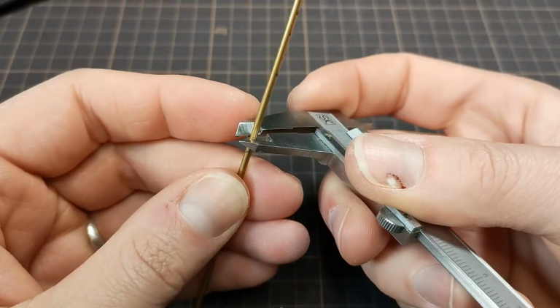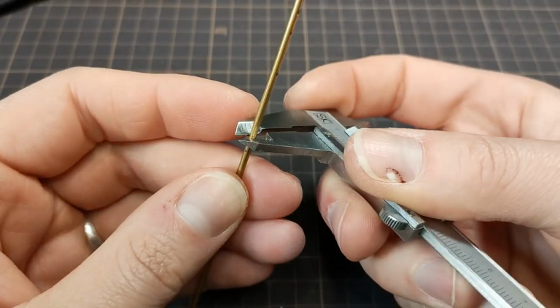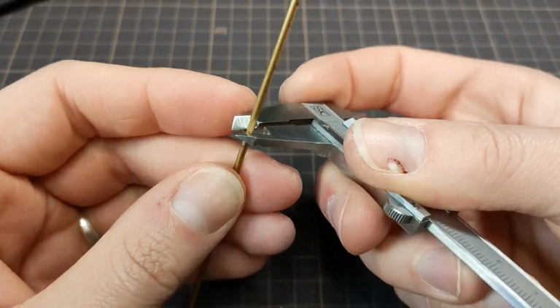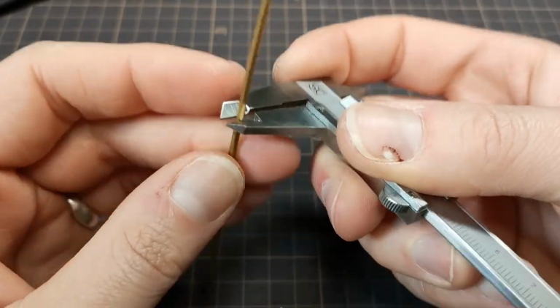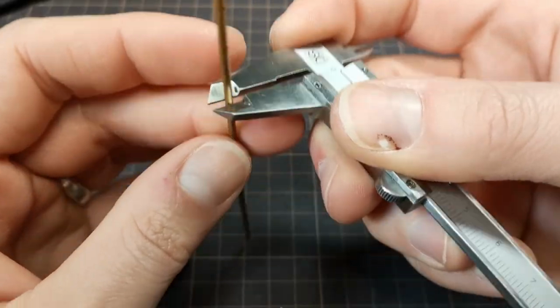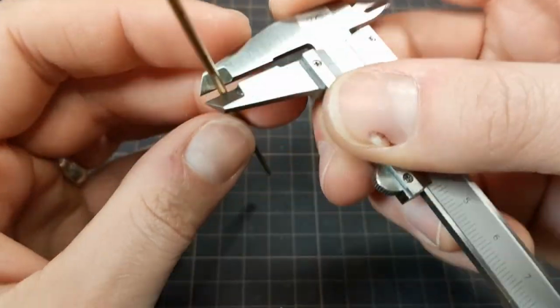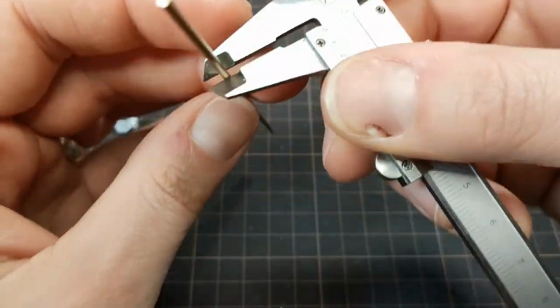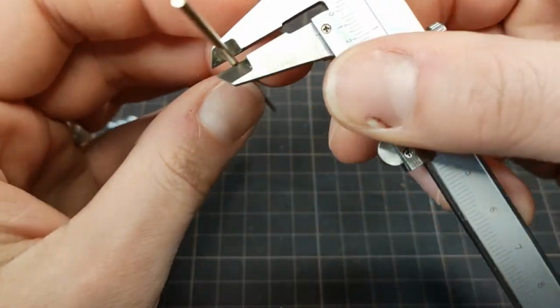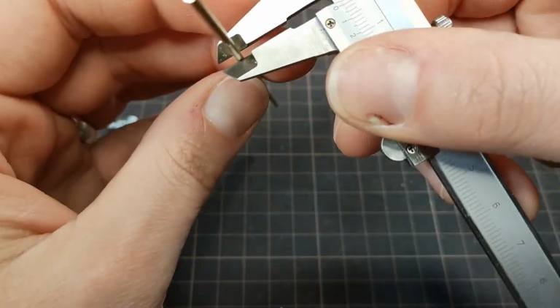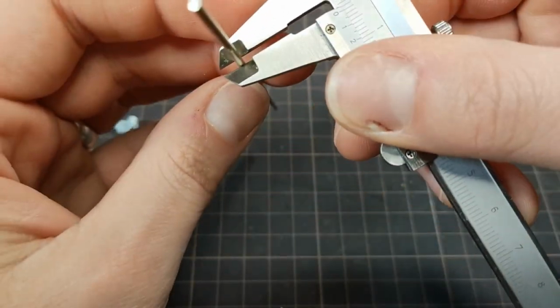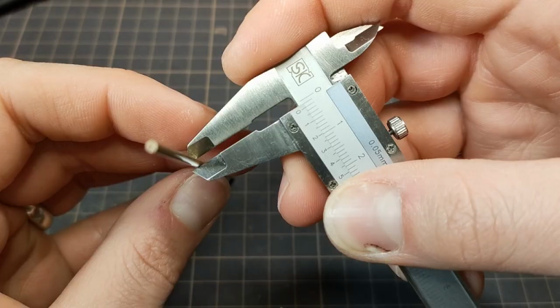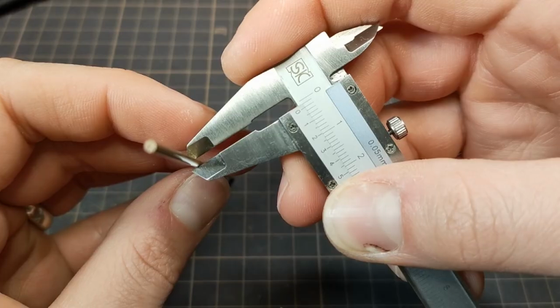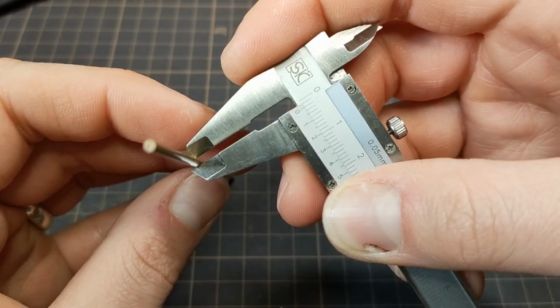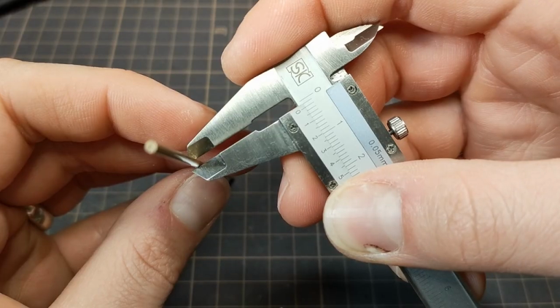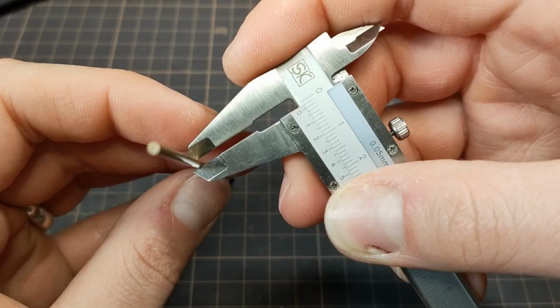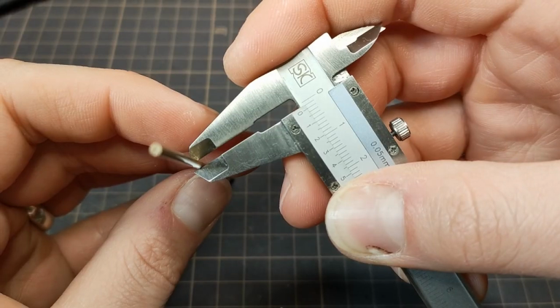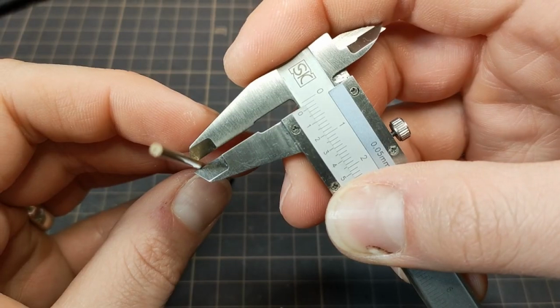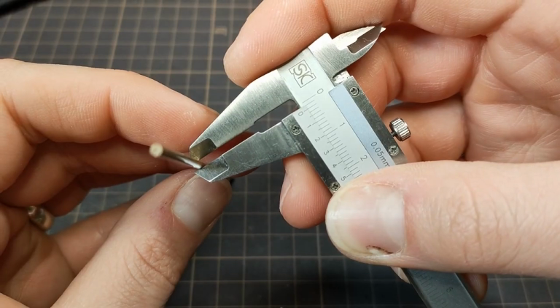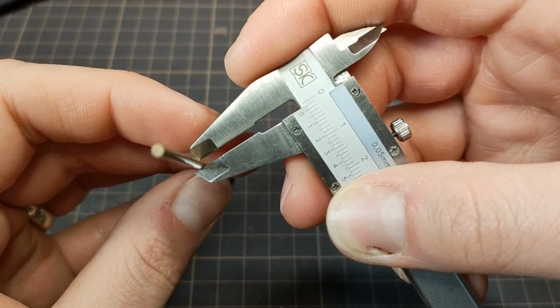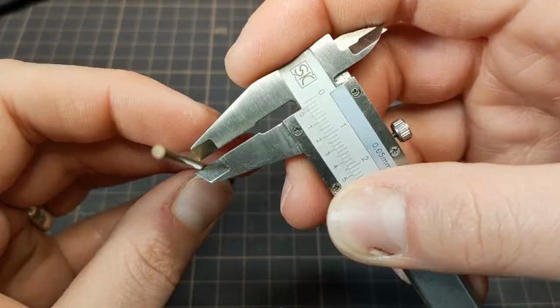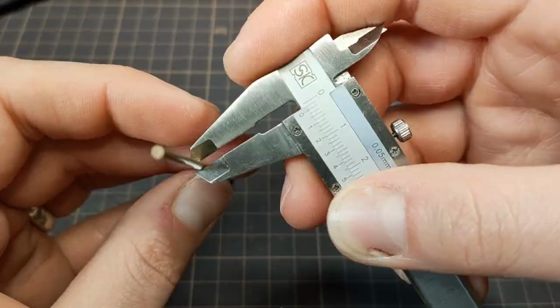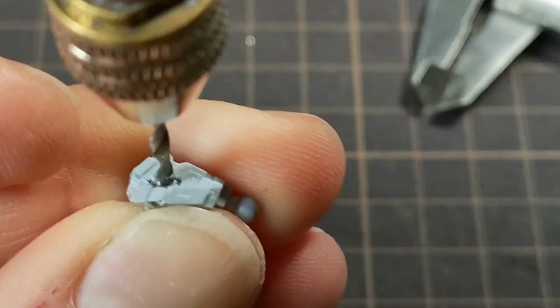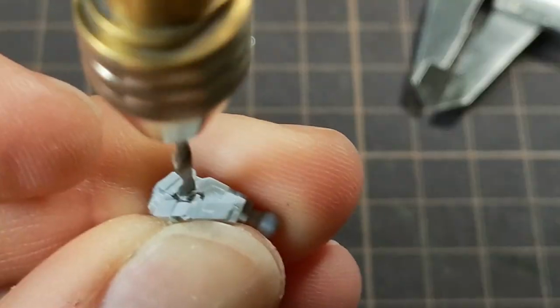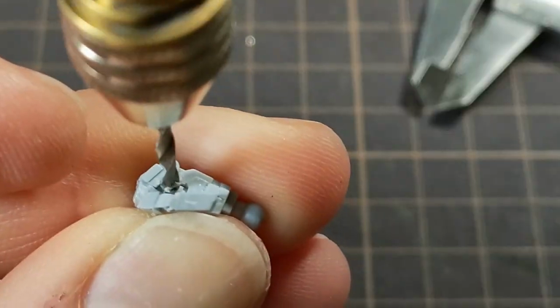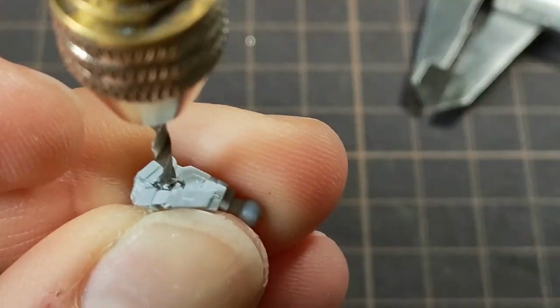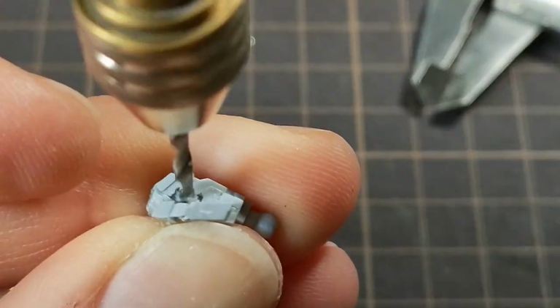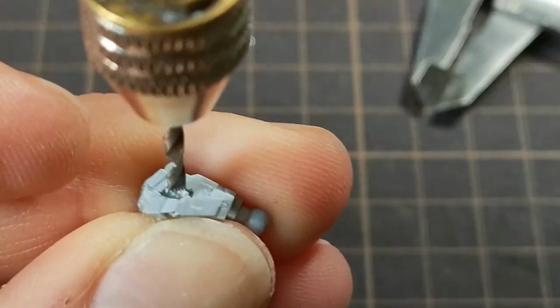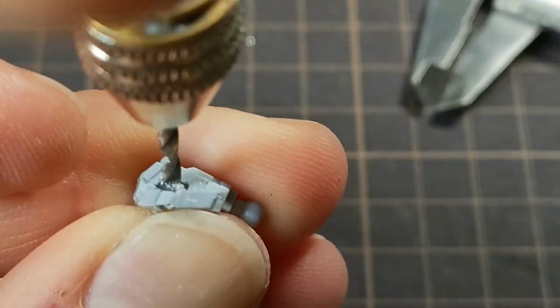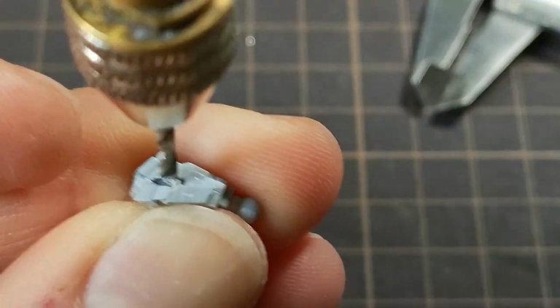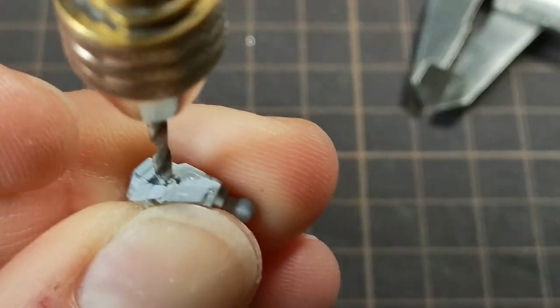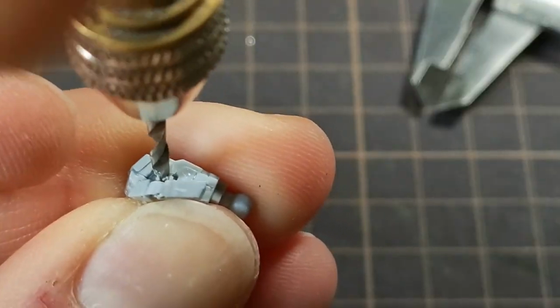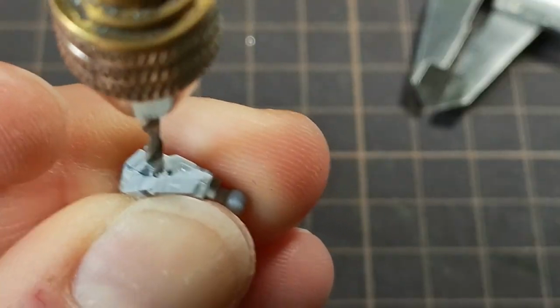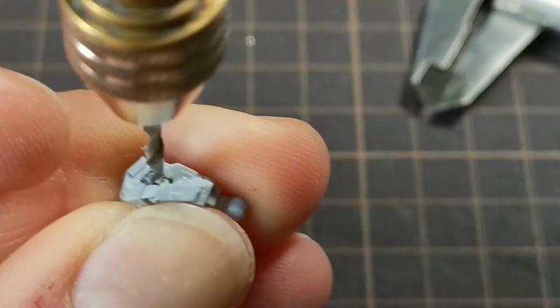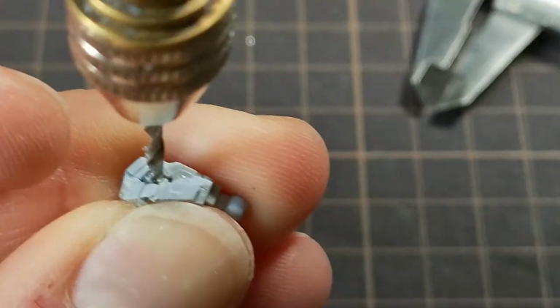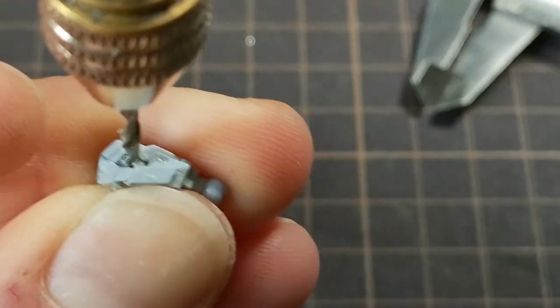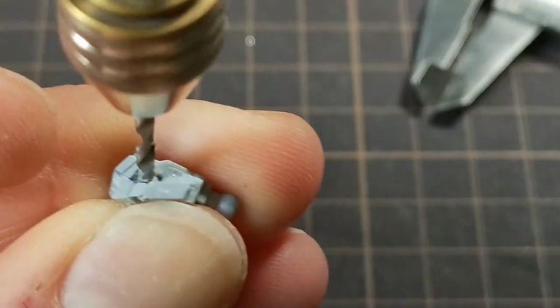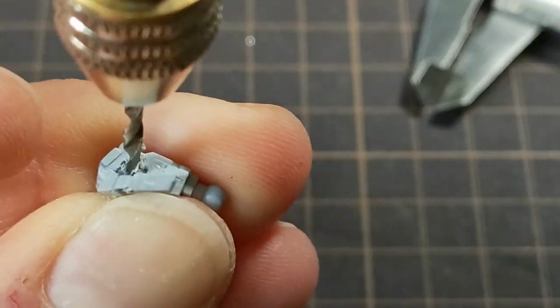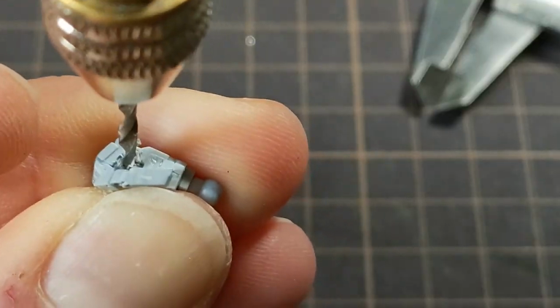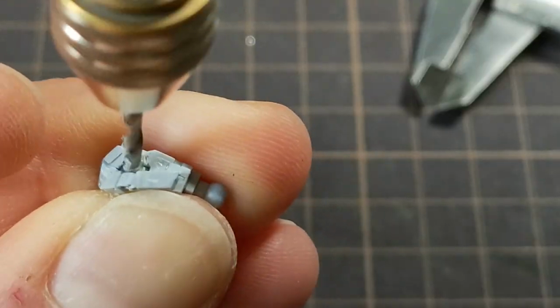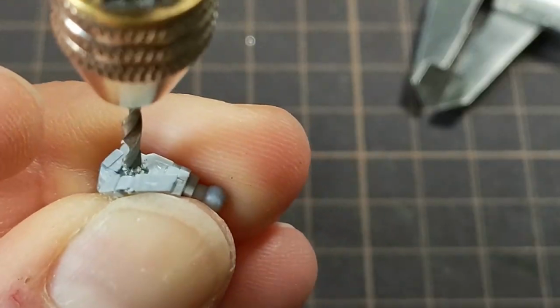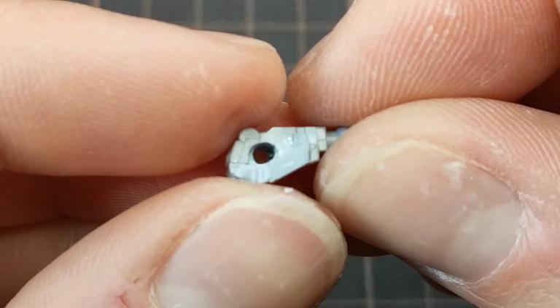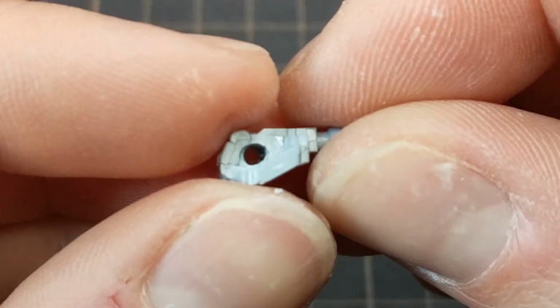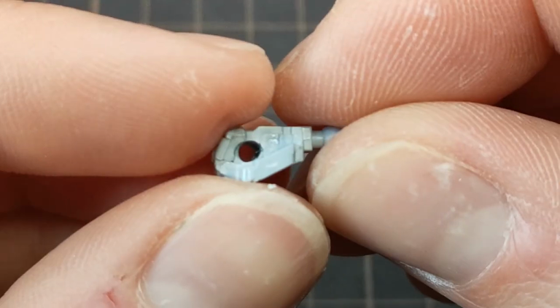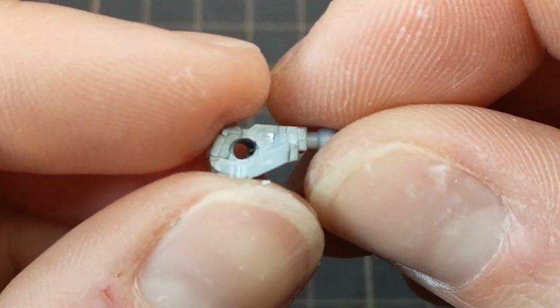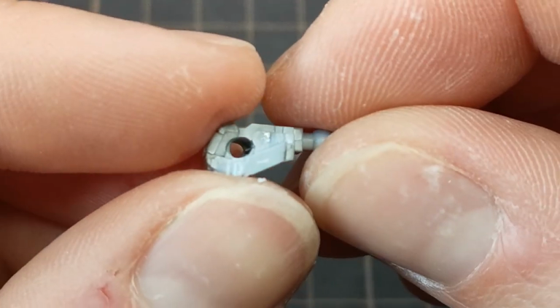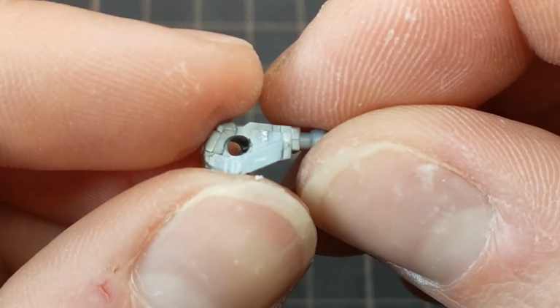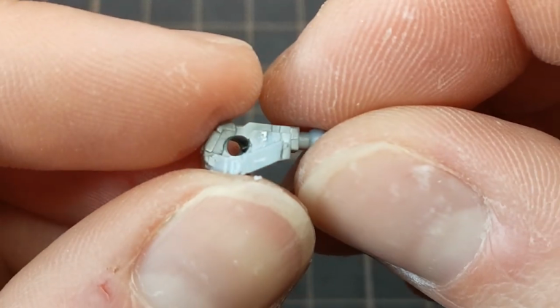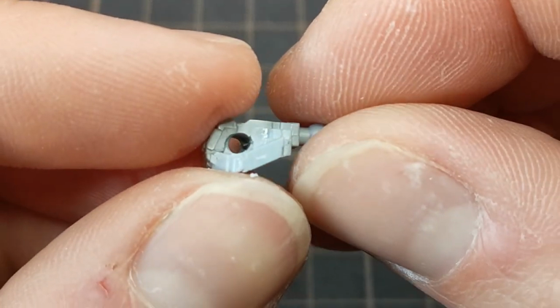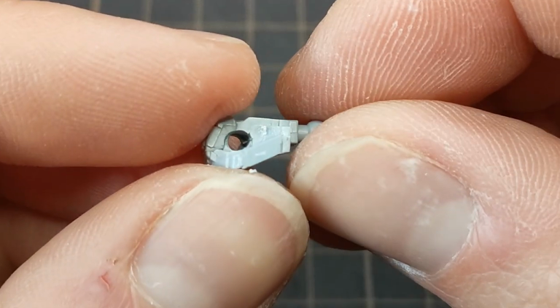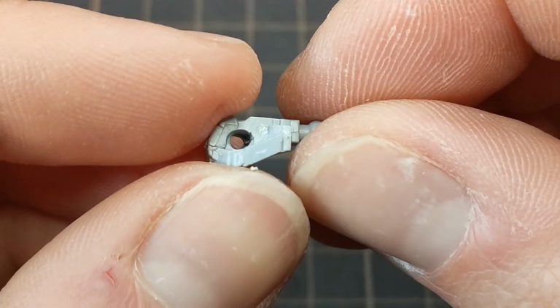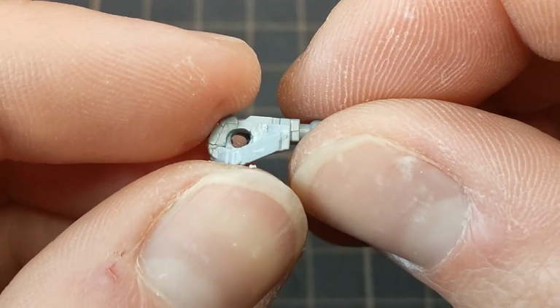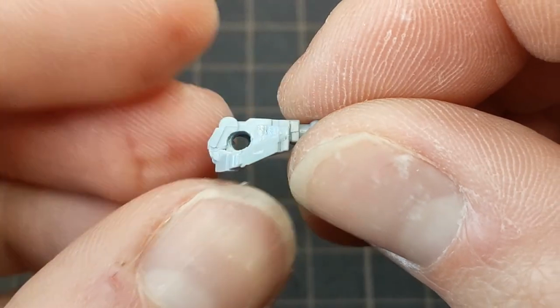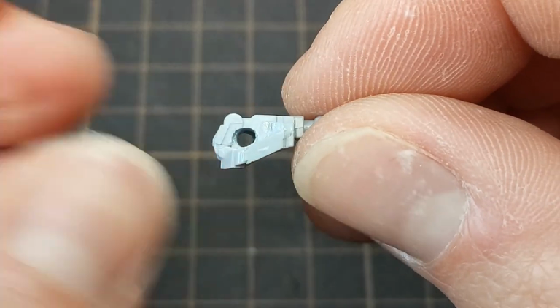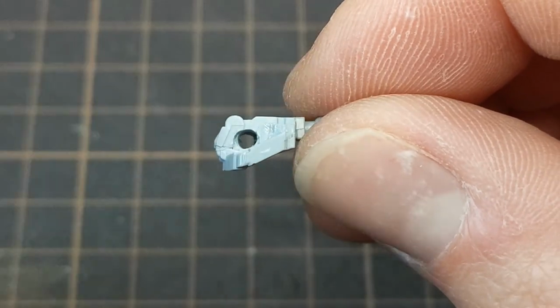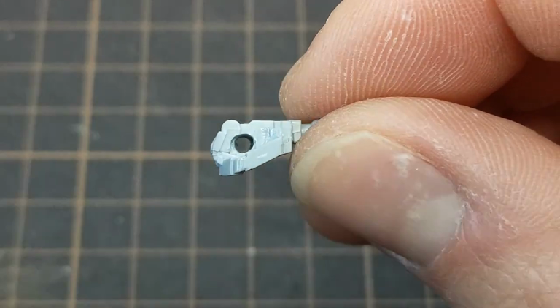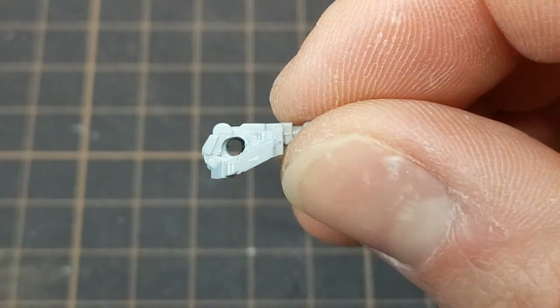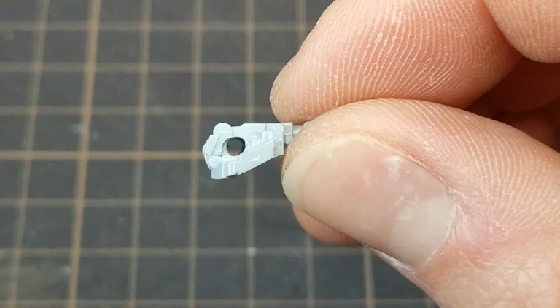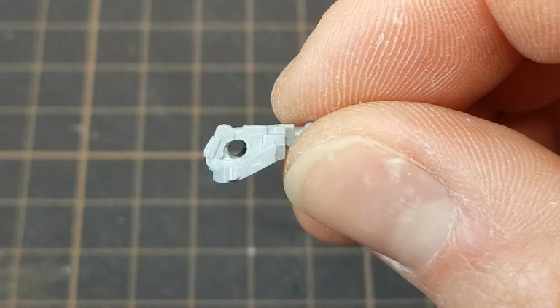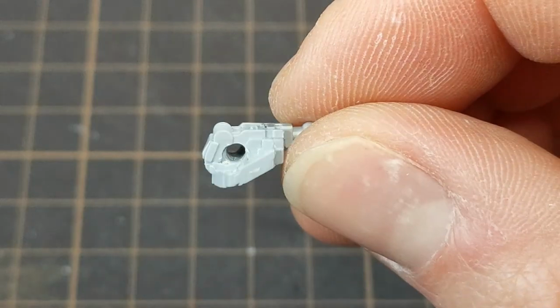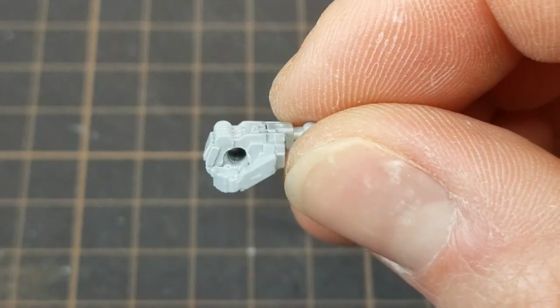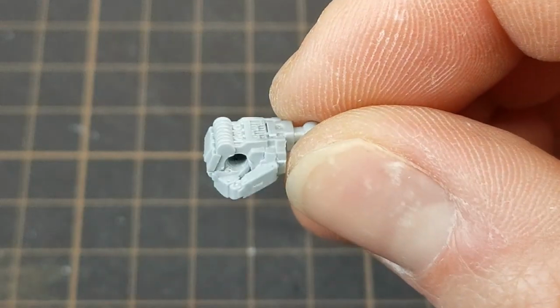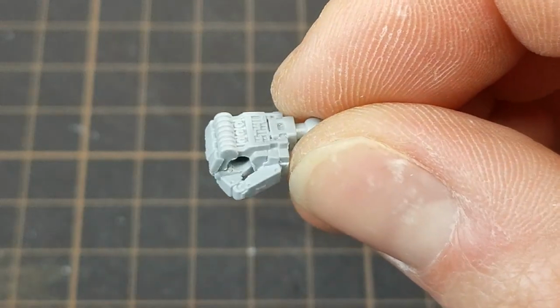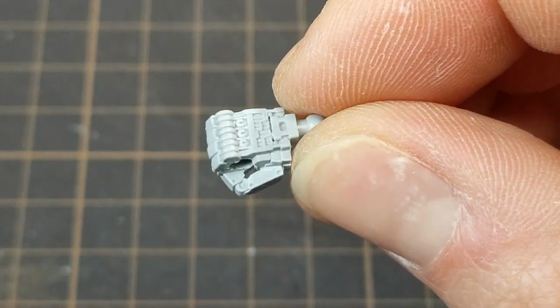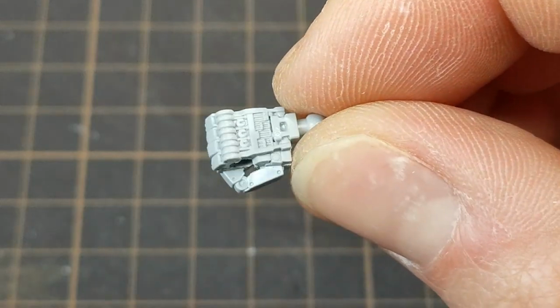I'm going to use two millimeter brass rod. This will make the staff, but it will also act as a support for the figure on the base.